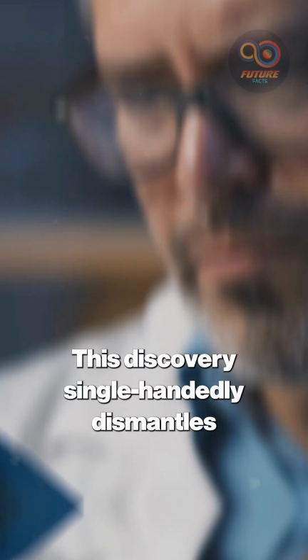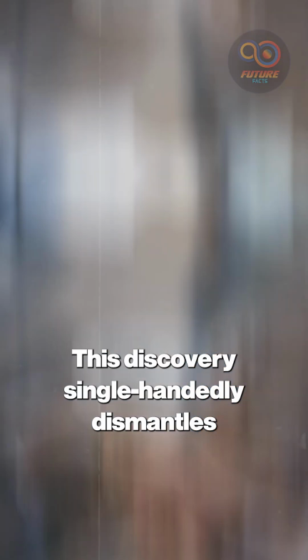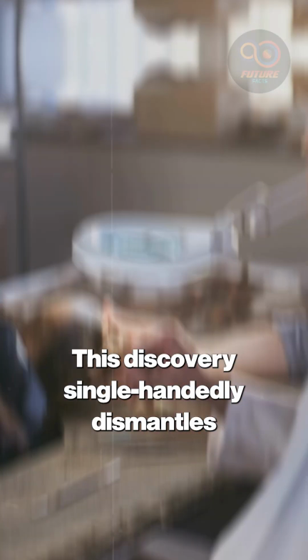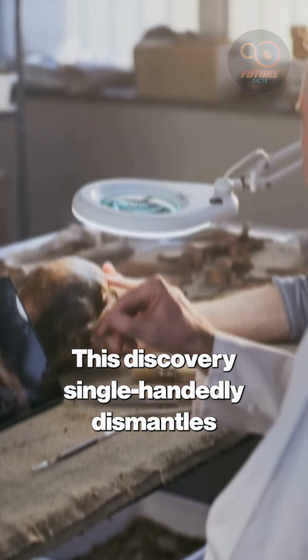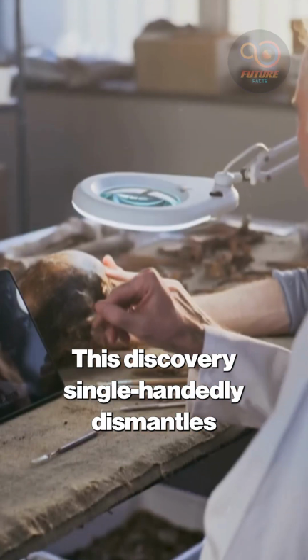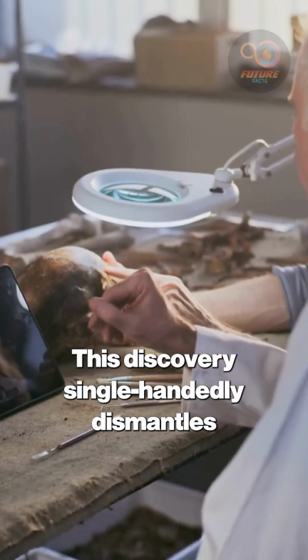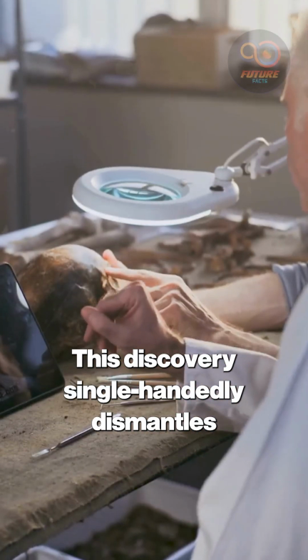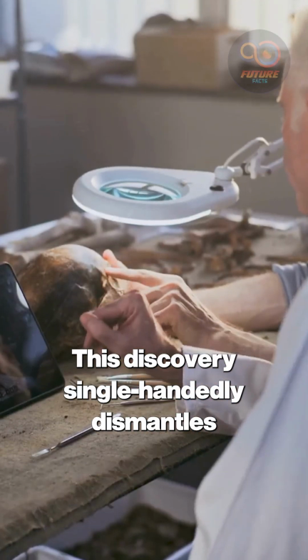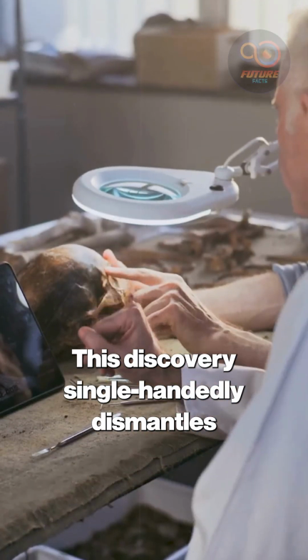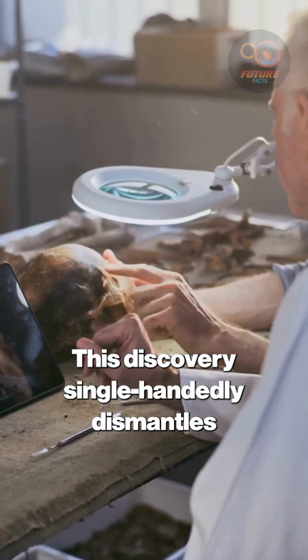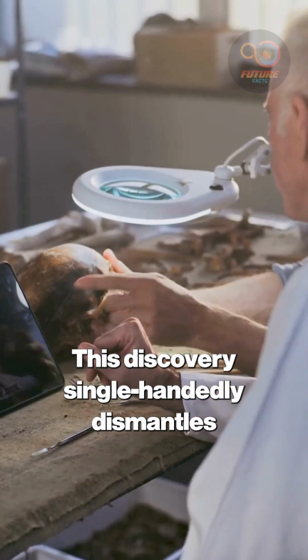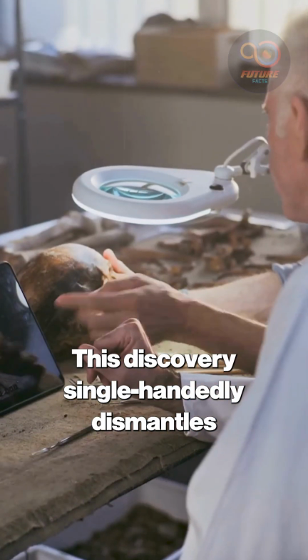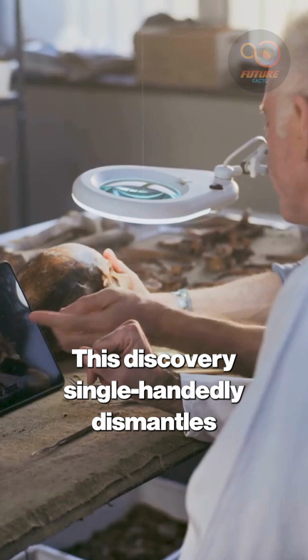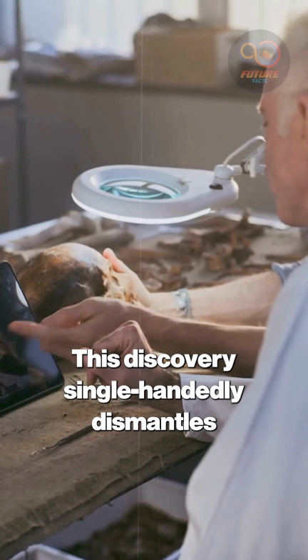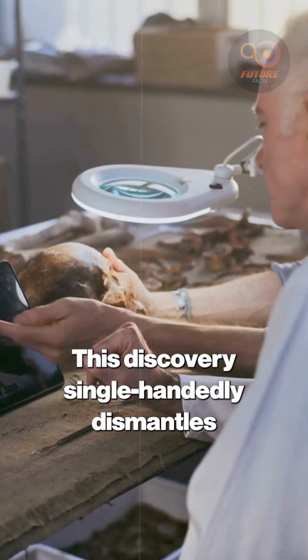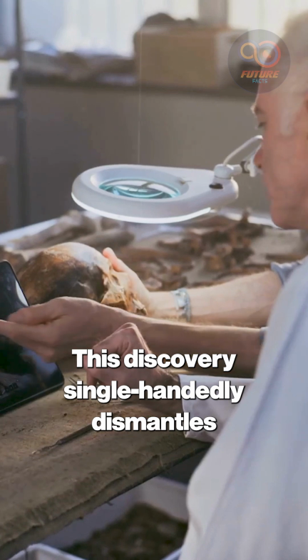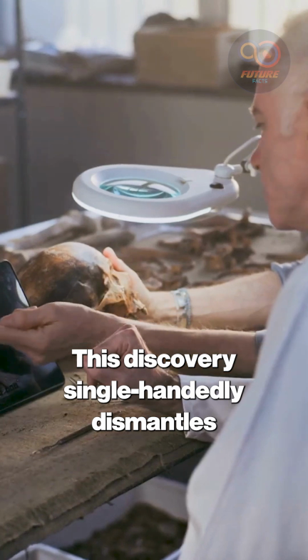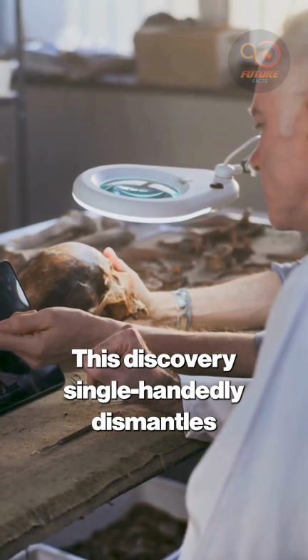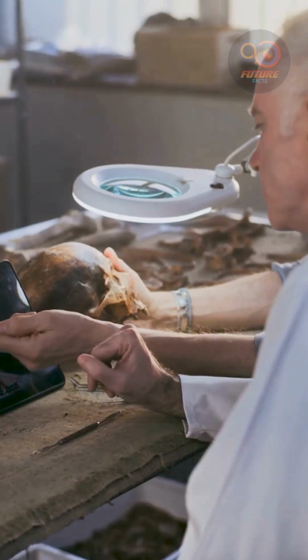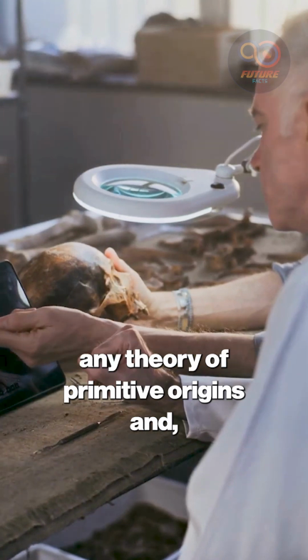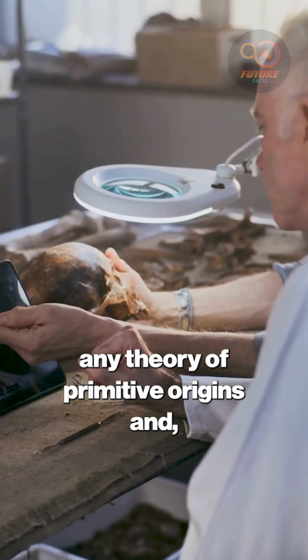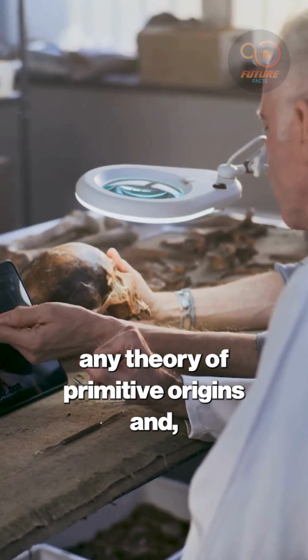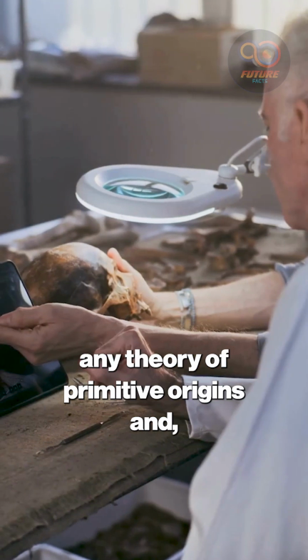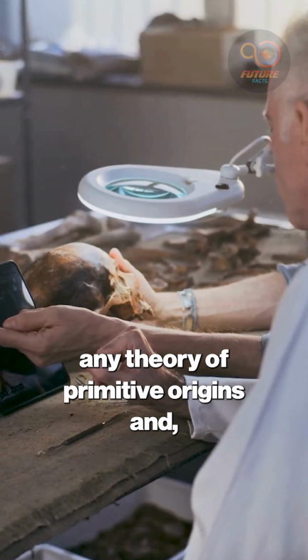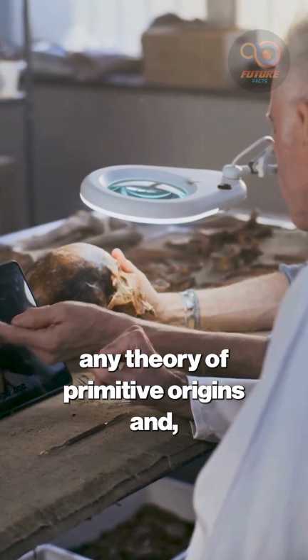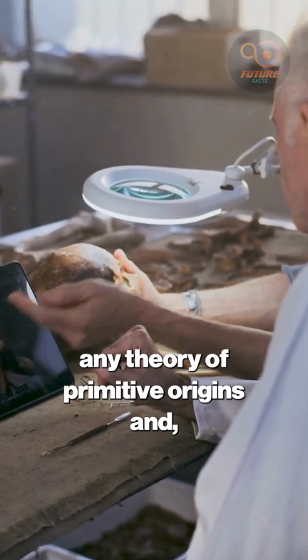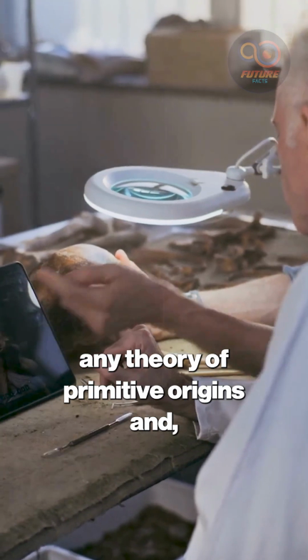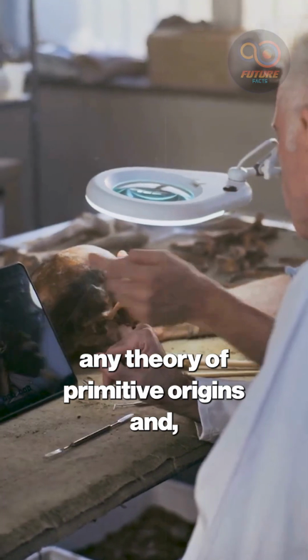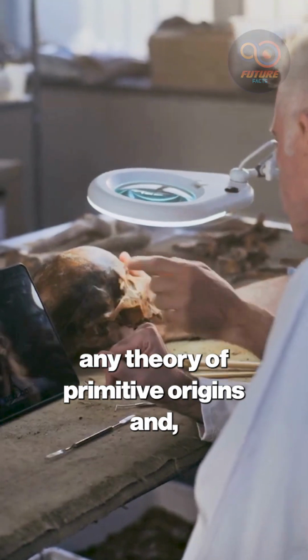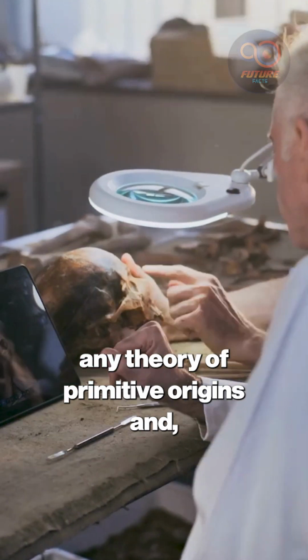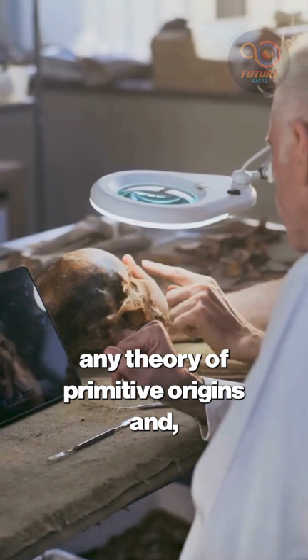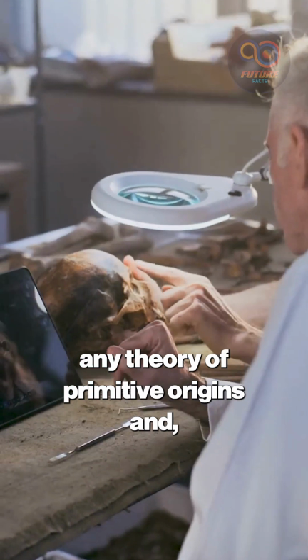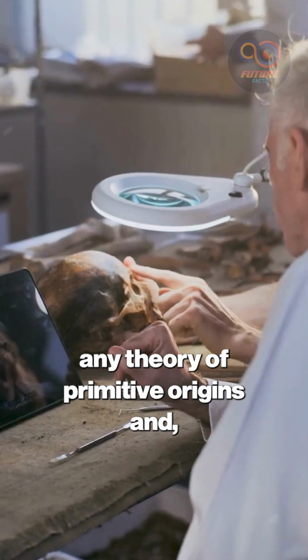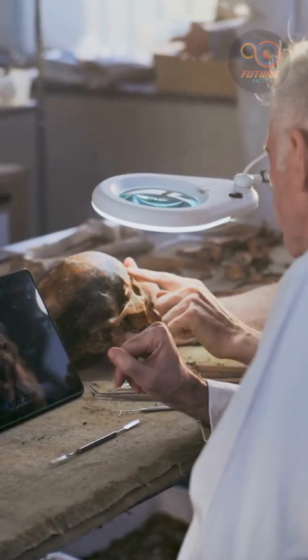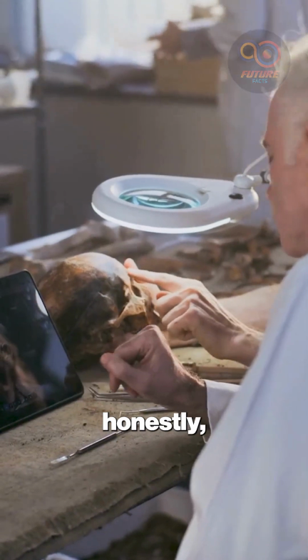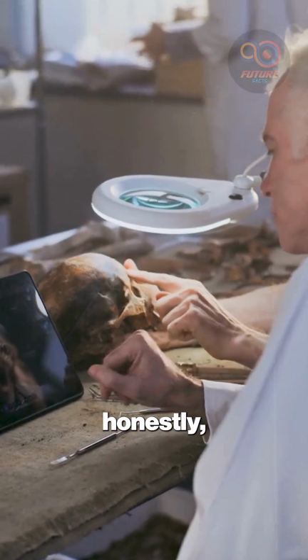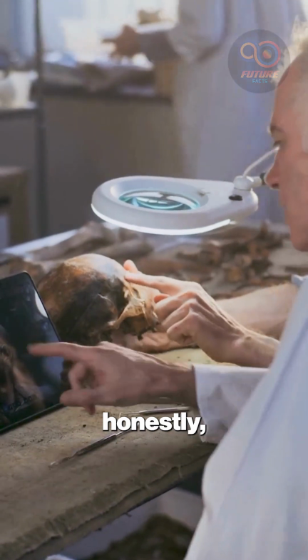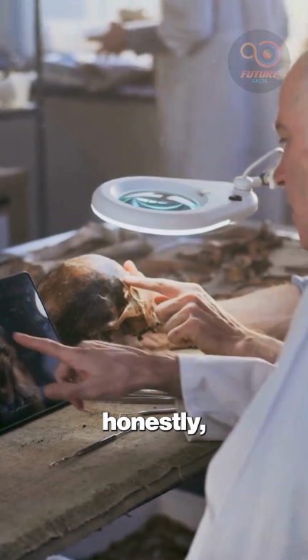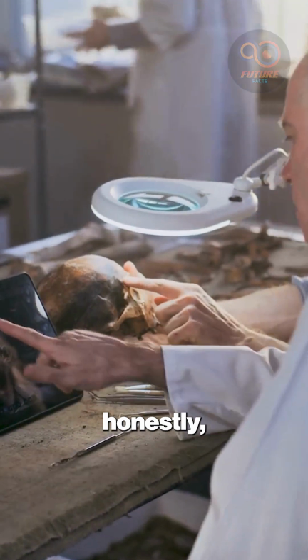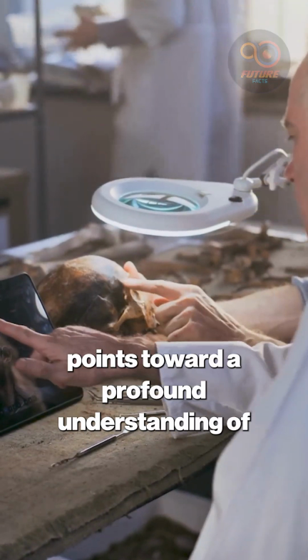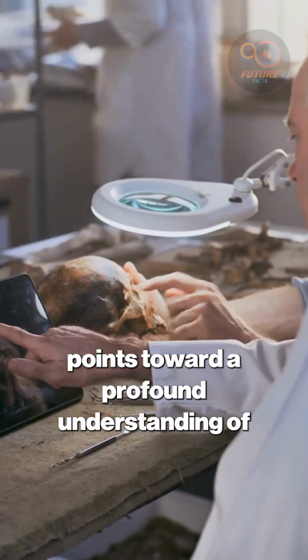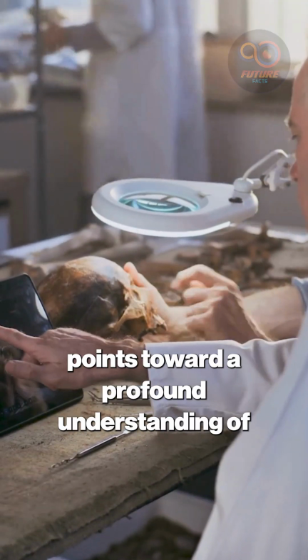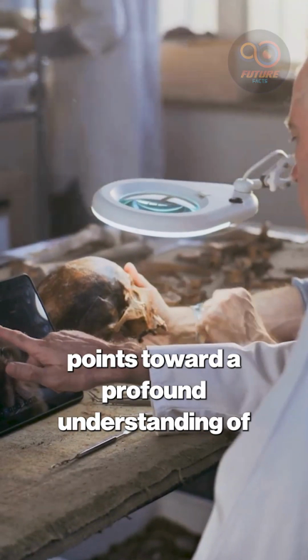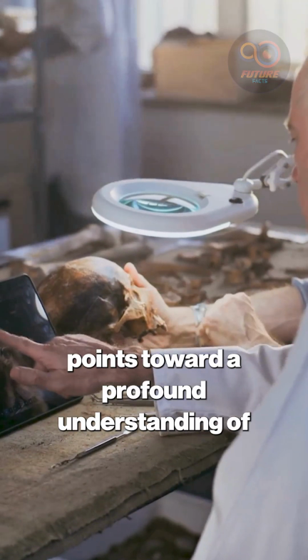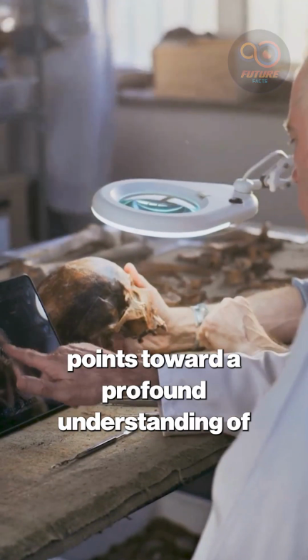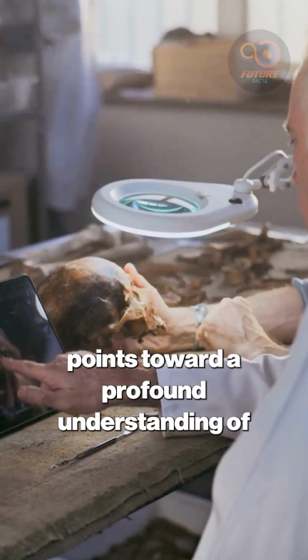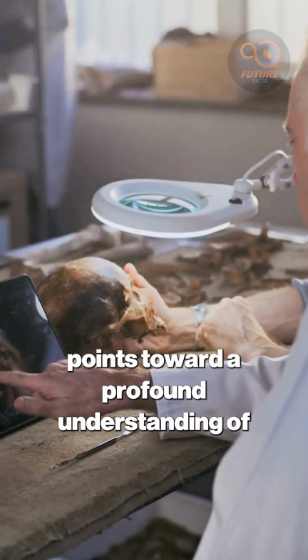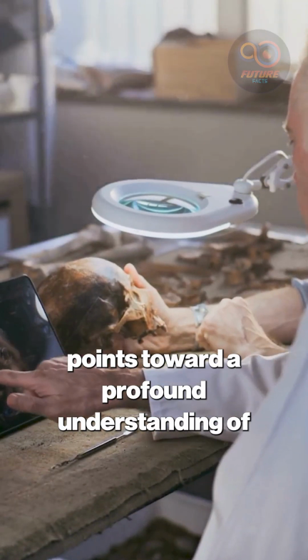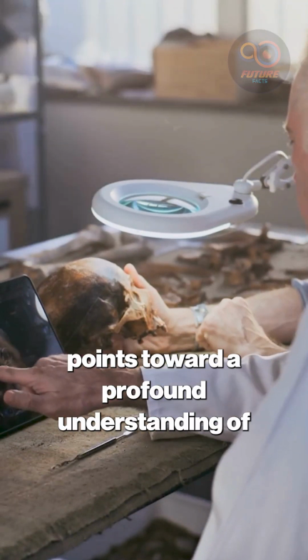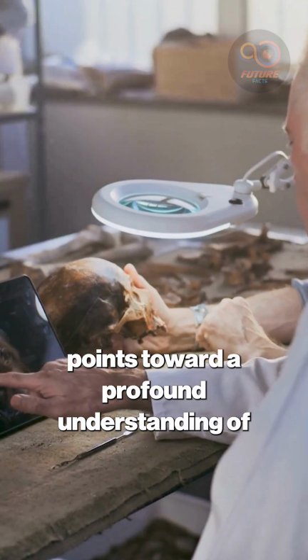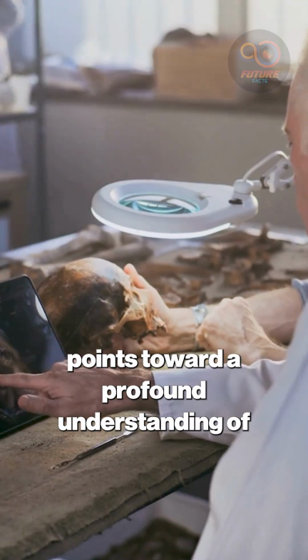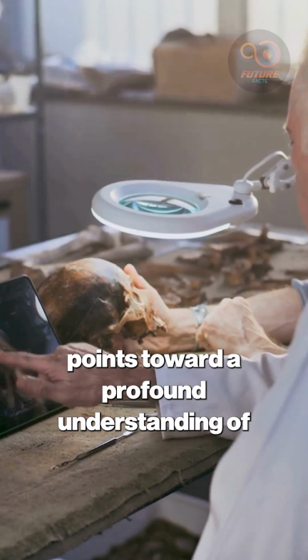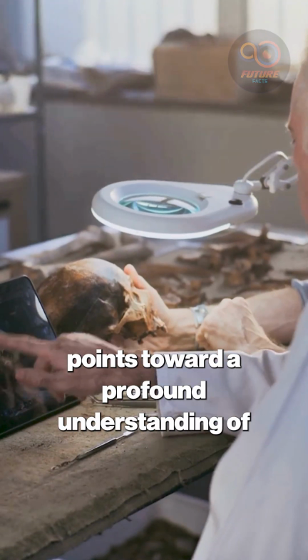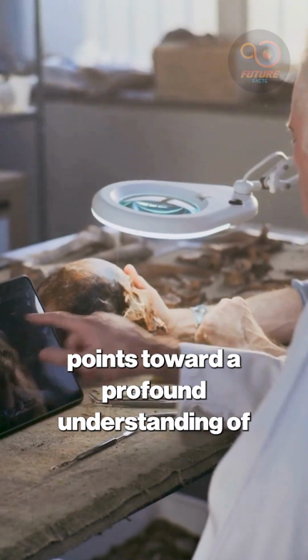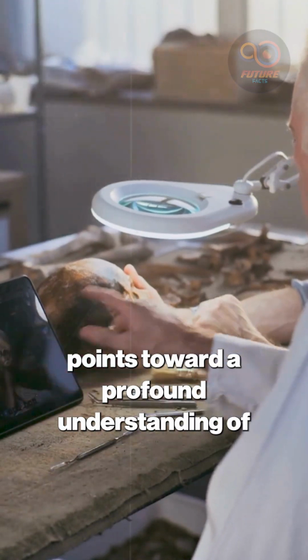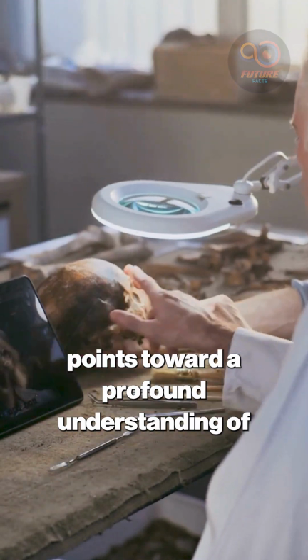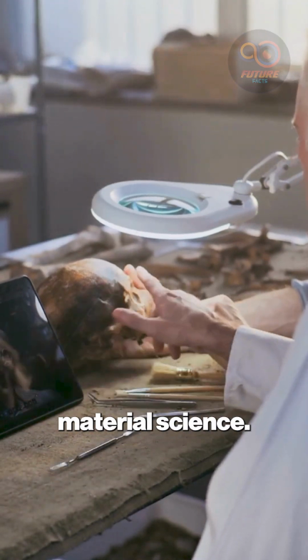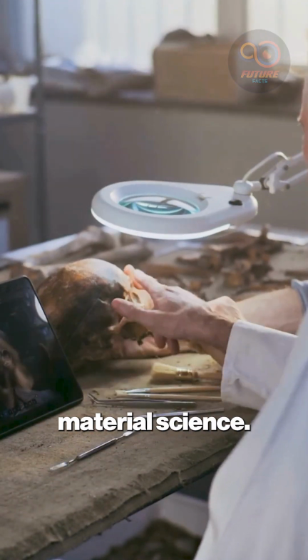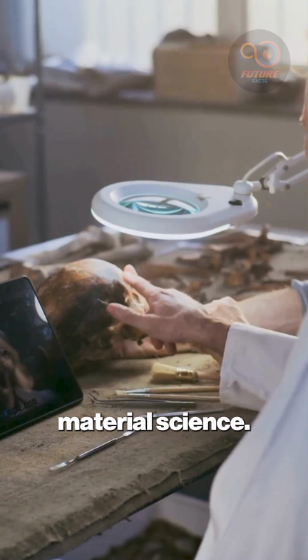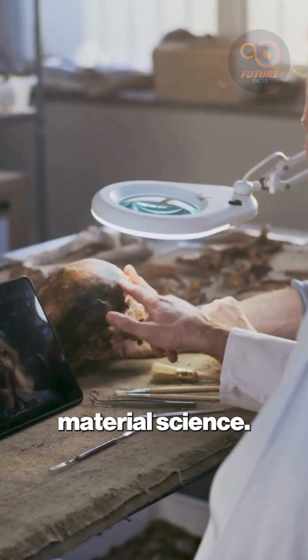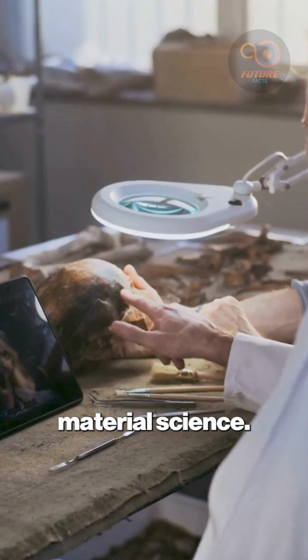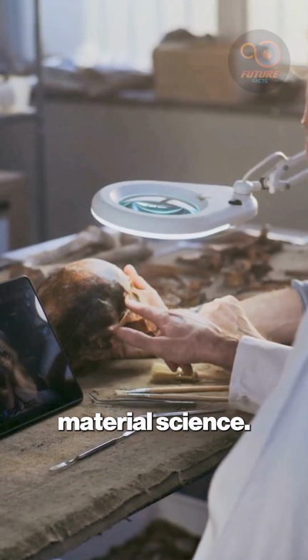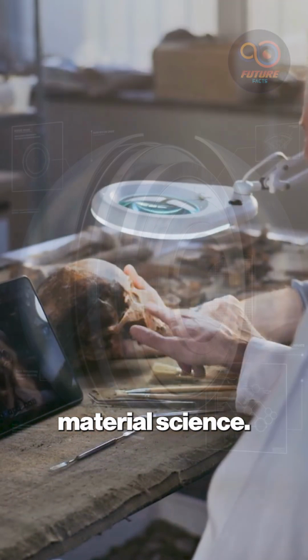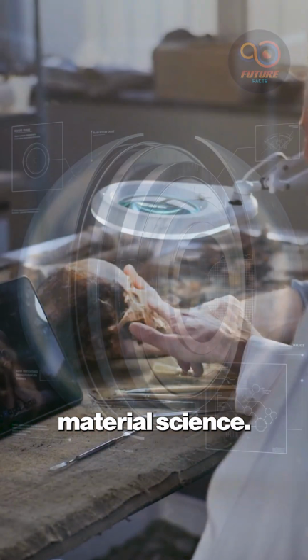This discovery single-handedly dismantles any theory of primitive origins and, honestly, points toward a profound understanding of material science.